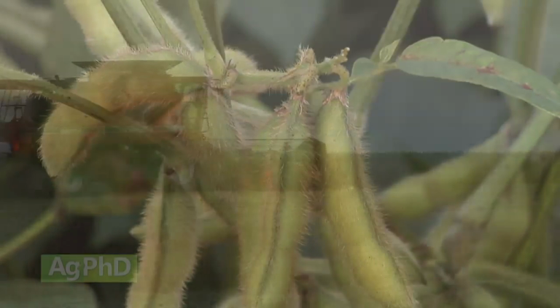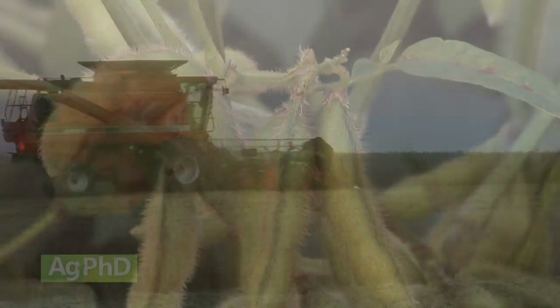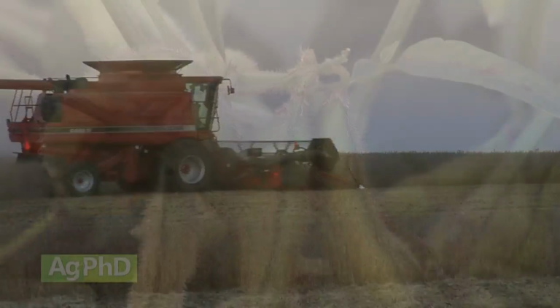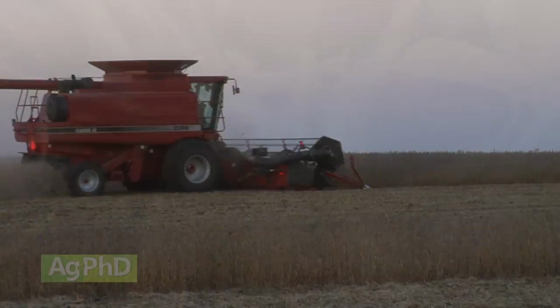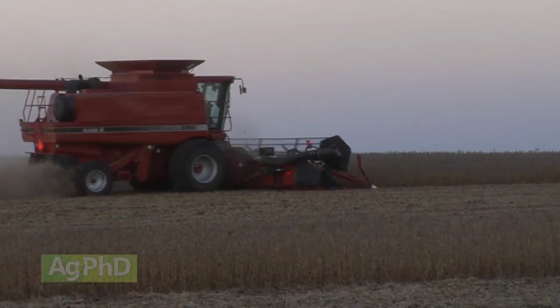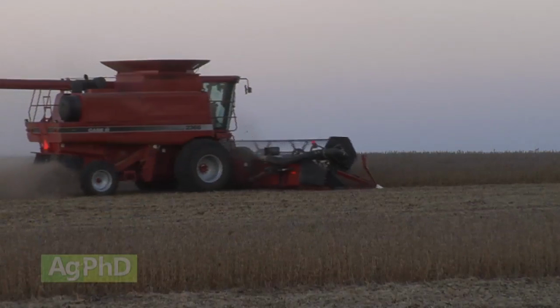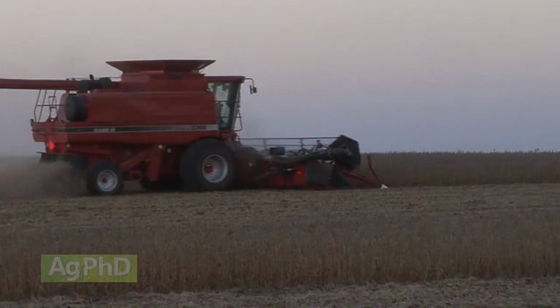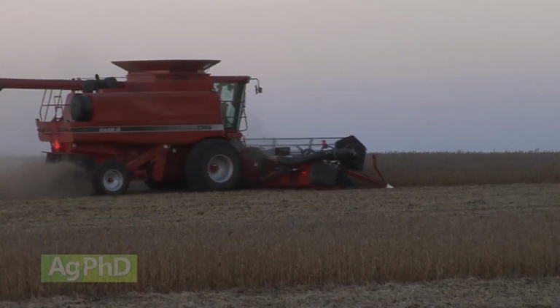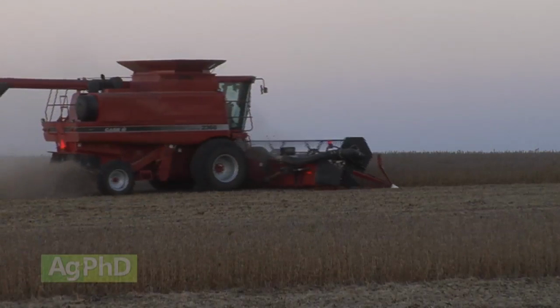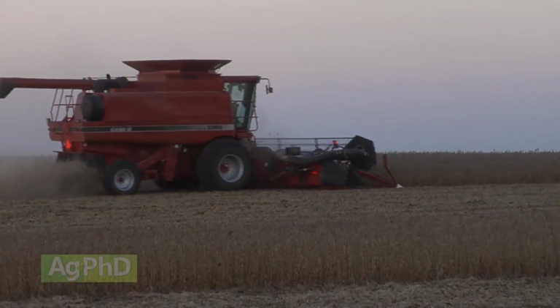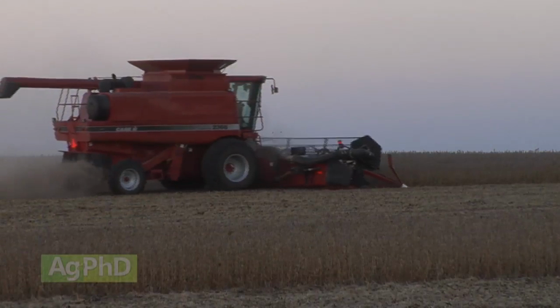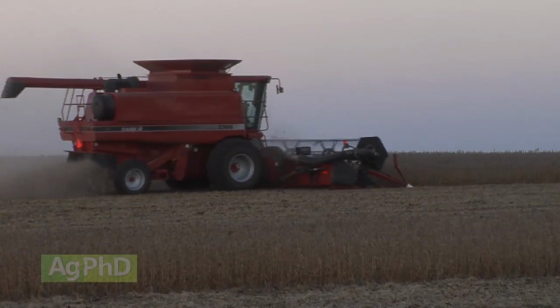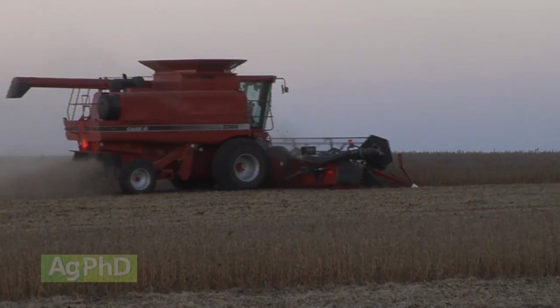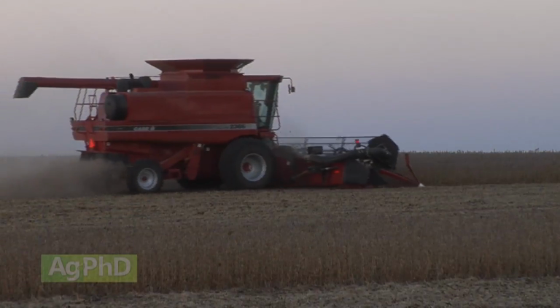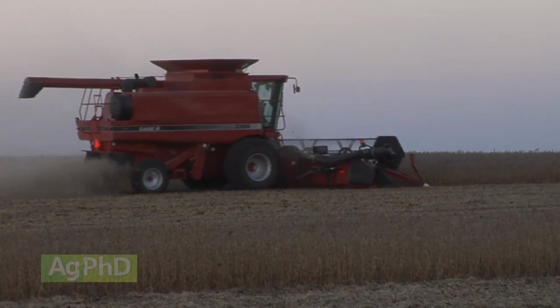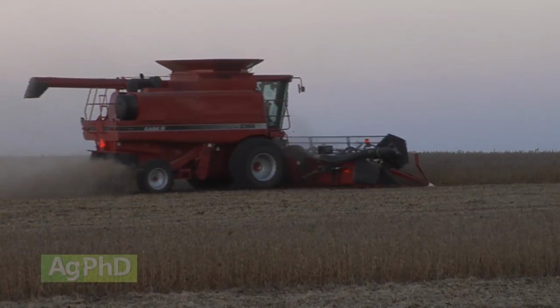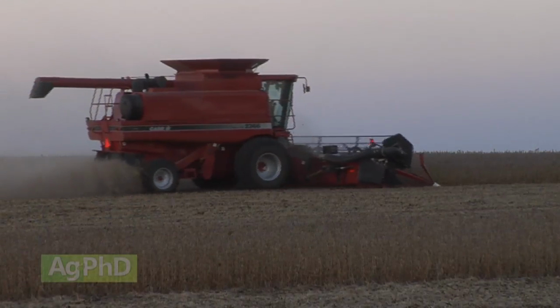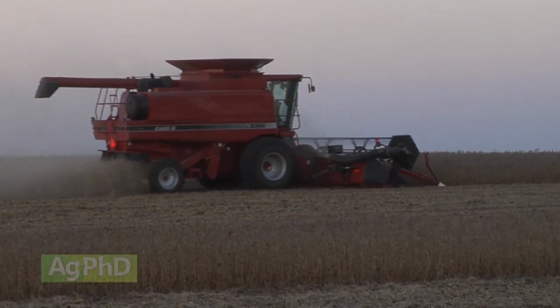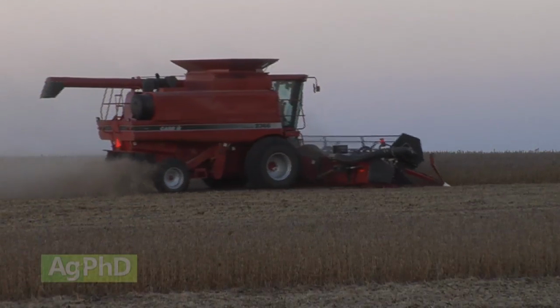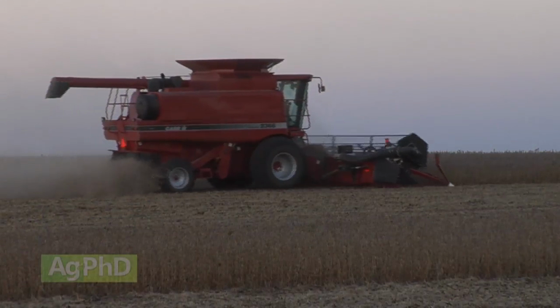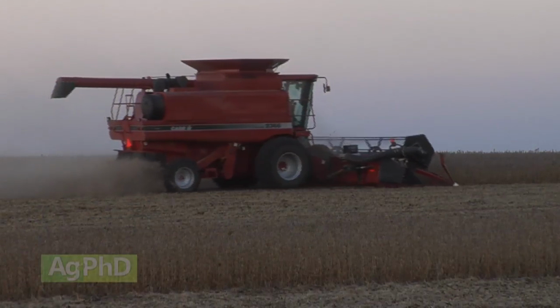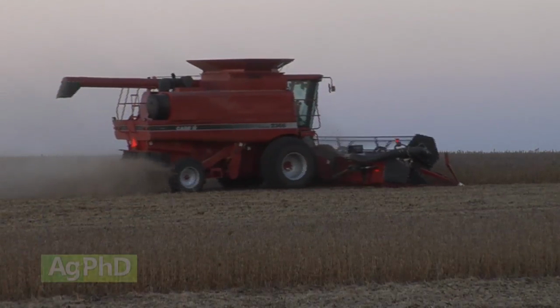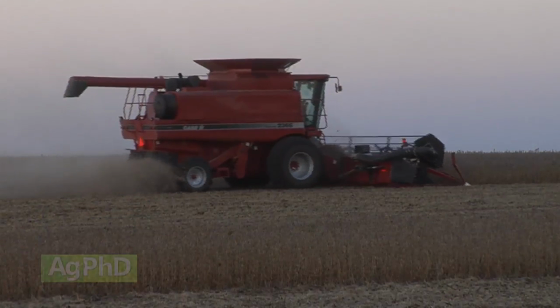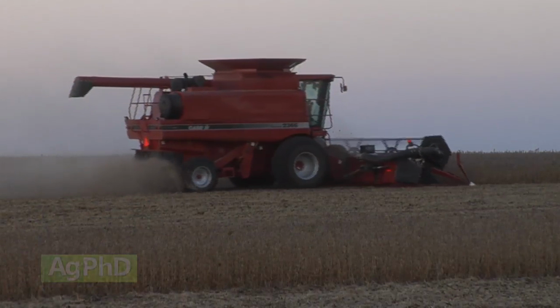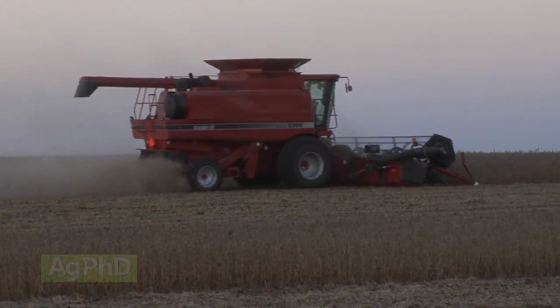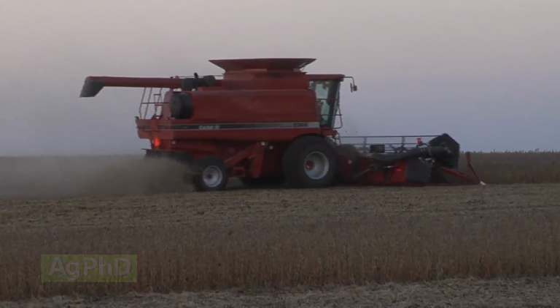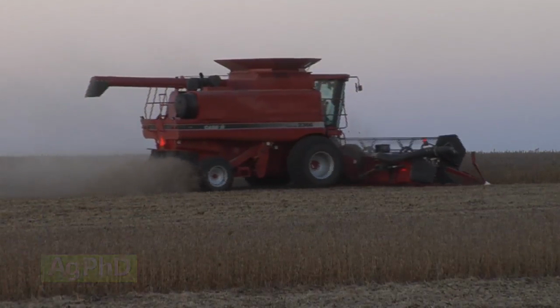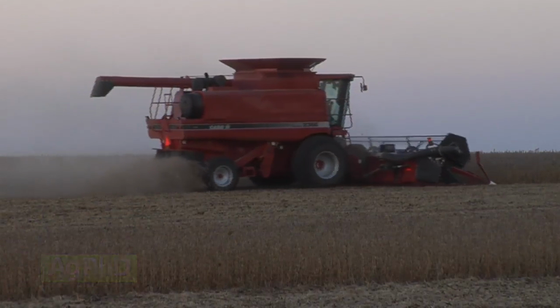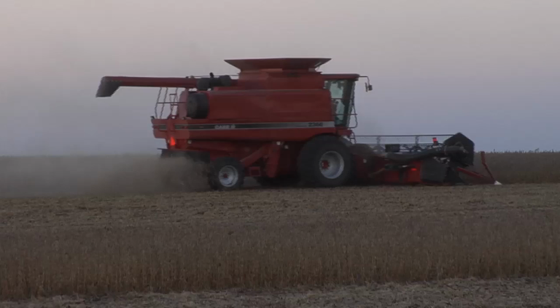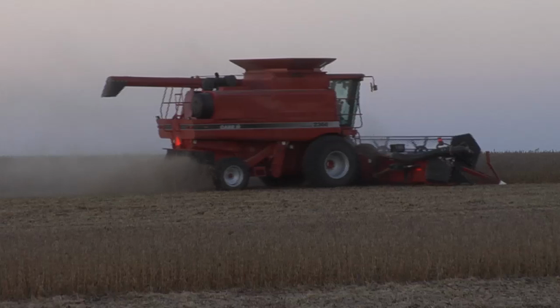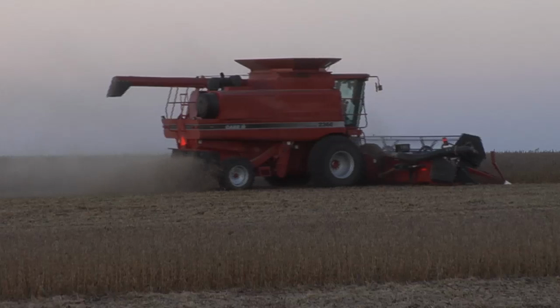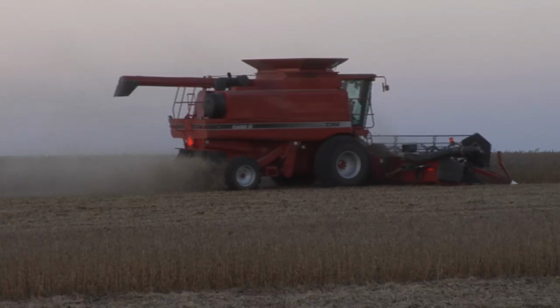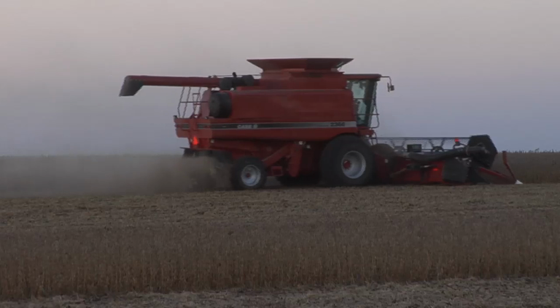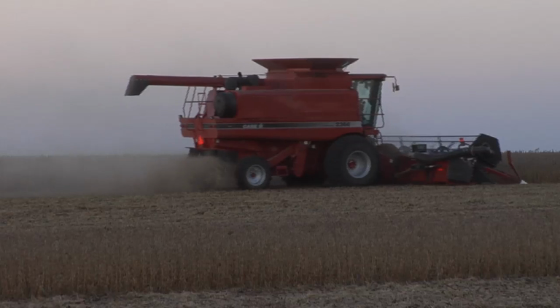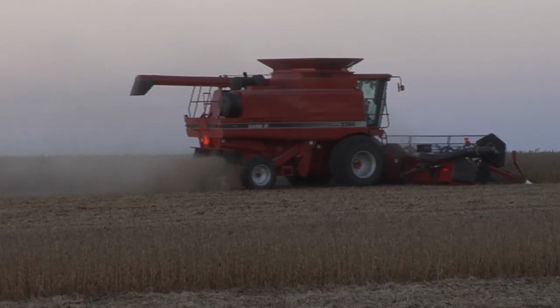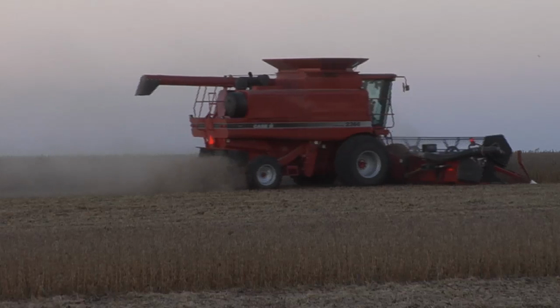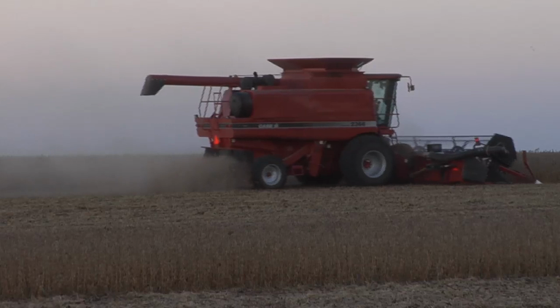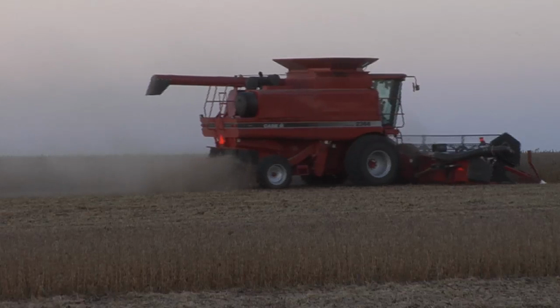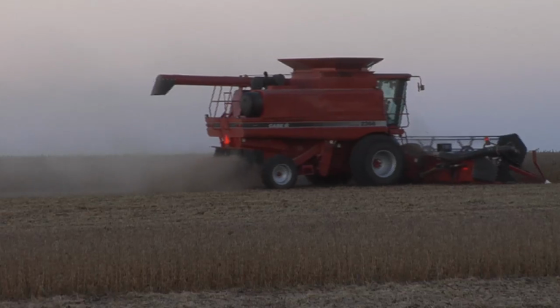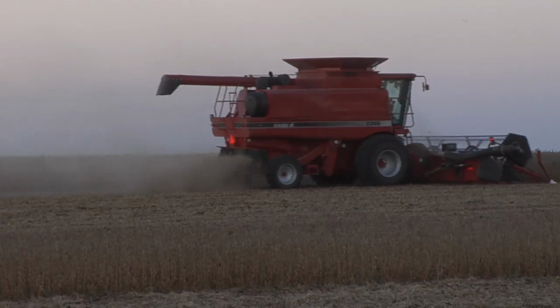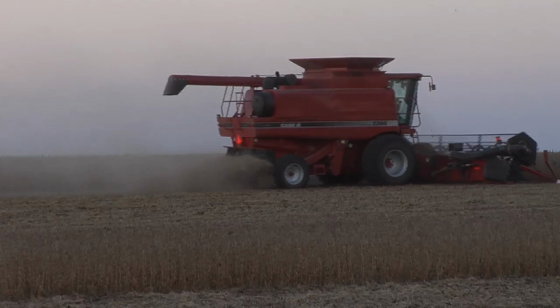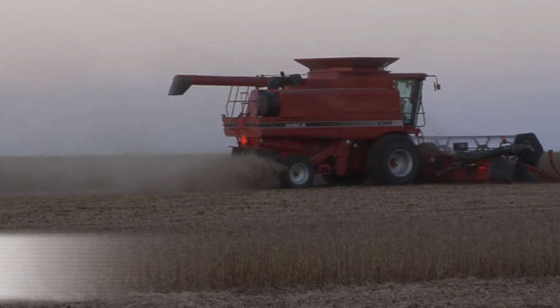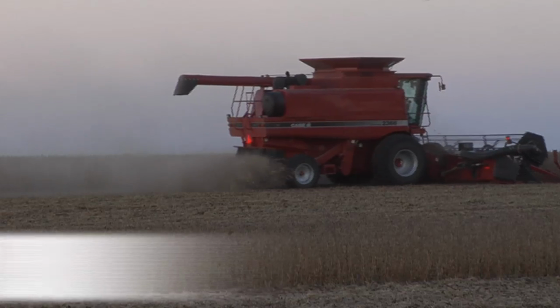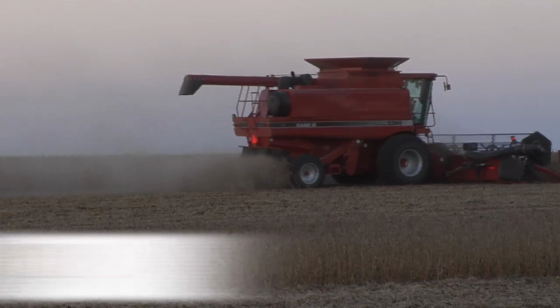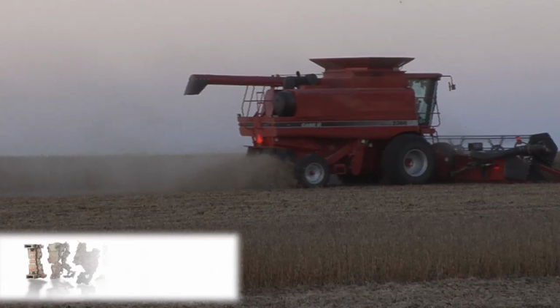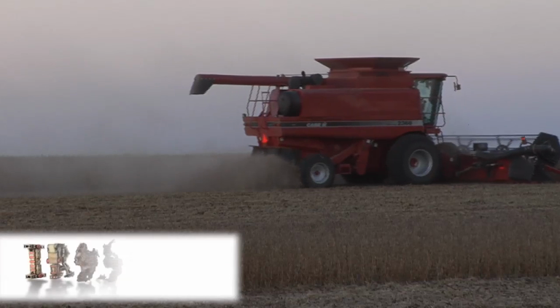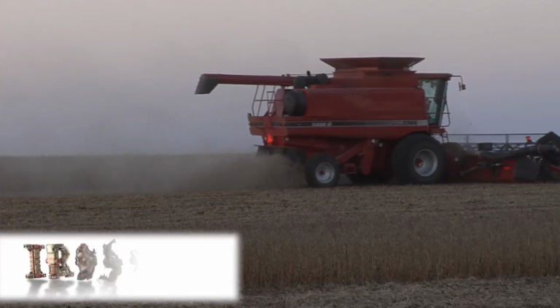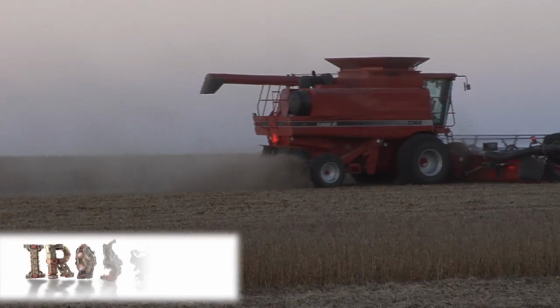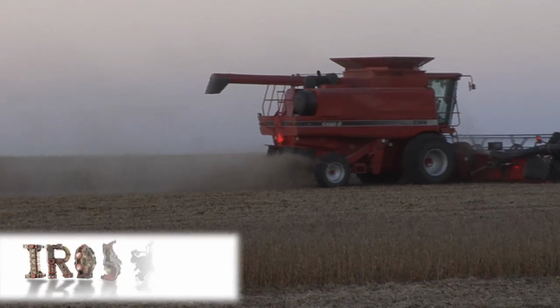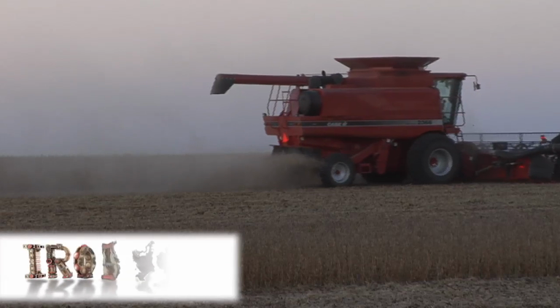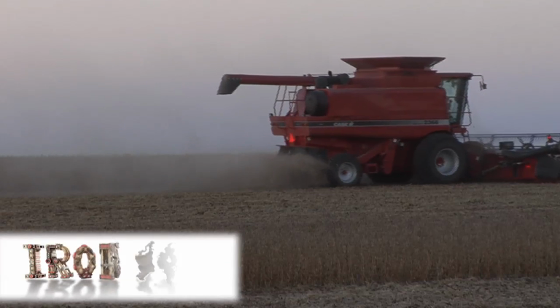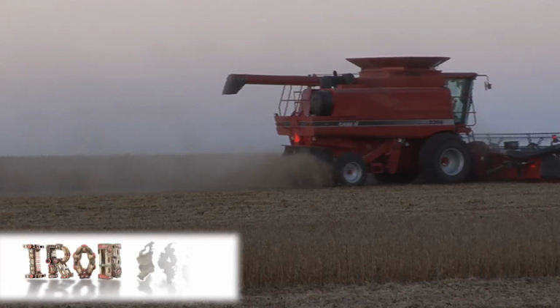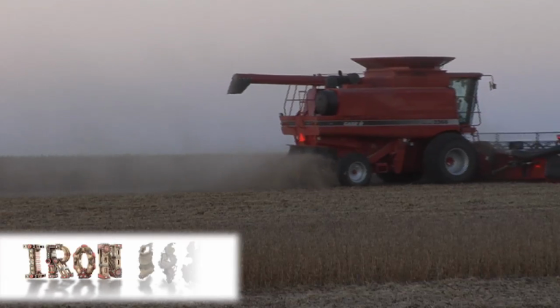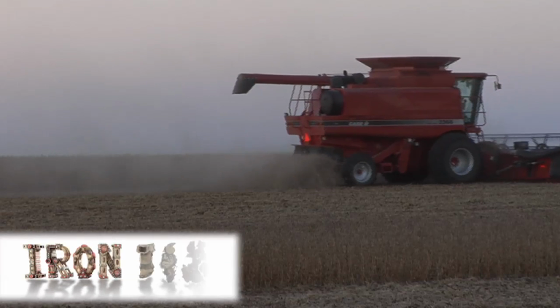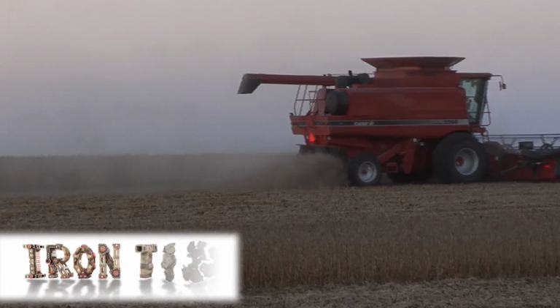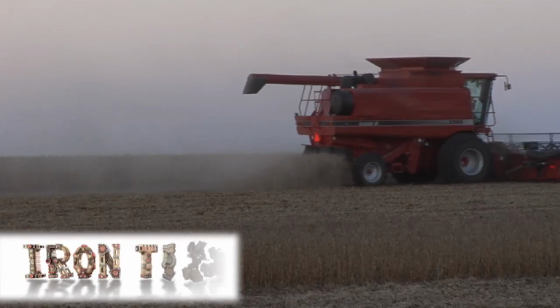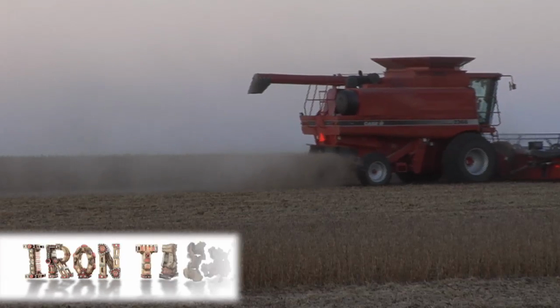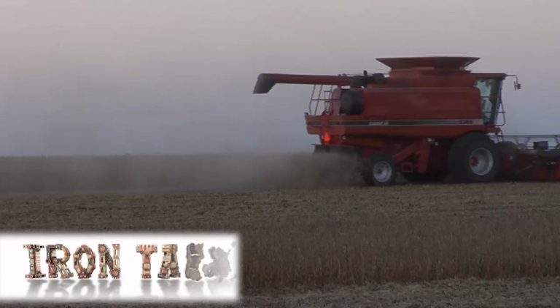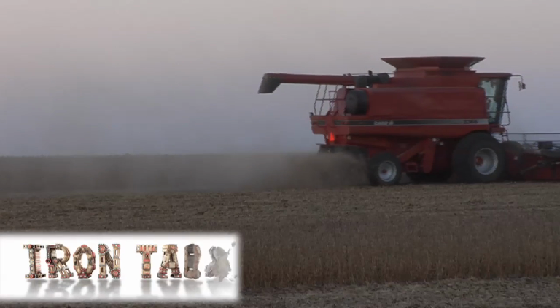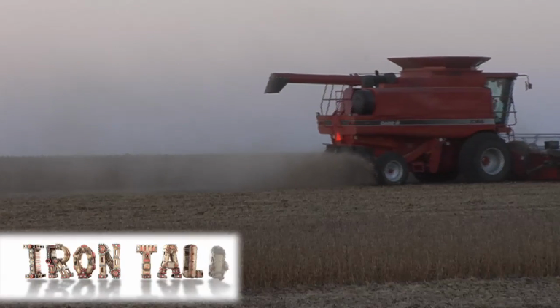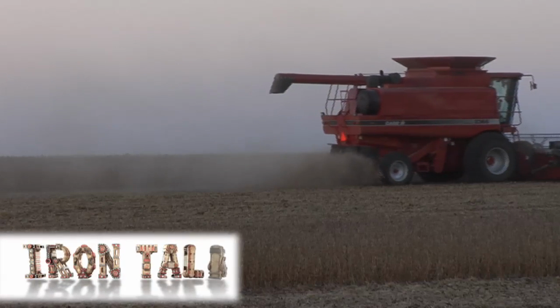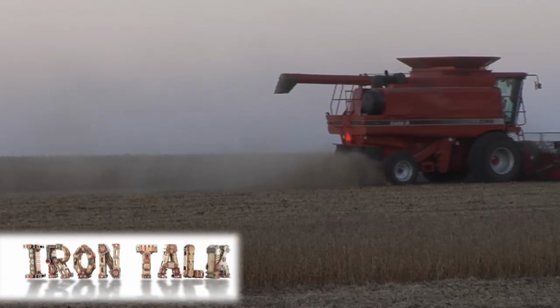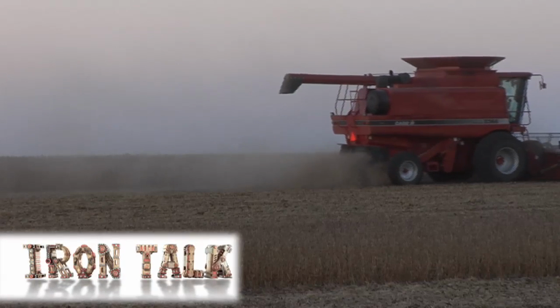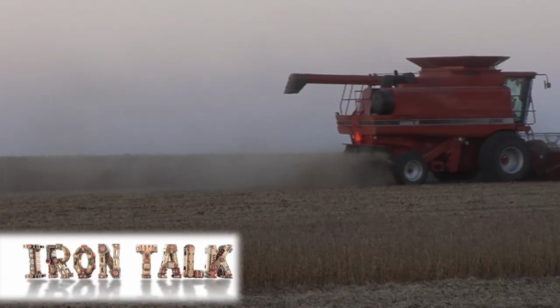There's some promising yield data out there. We'll see if this year it pays once again. That's all for today's Iron Talk, and now back to the show.